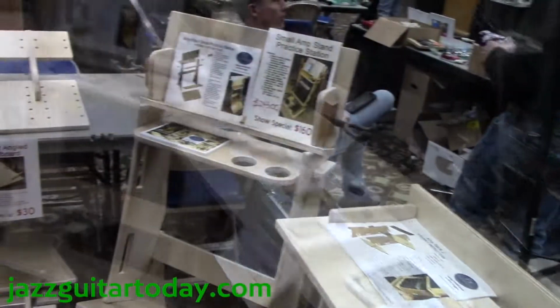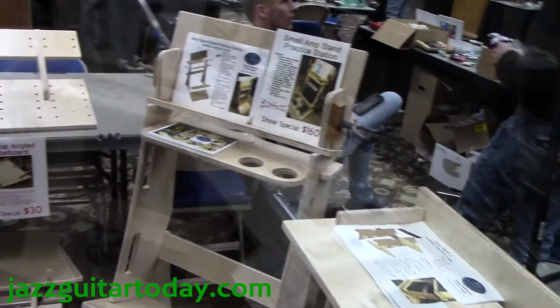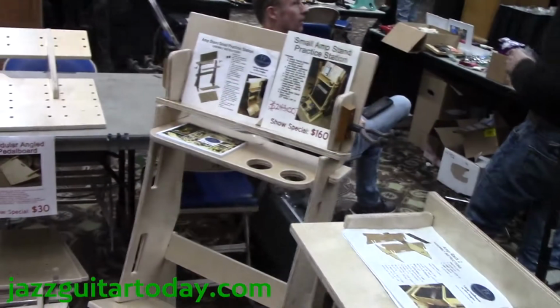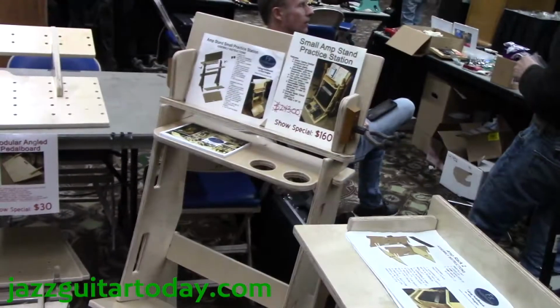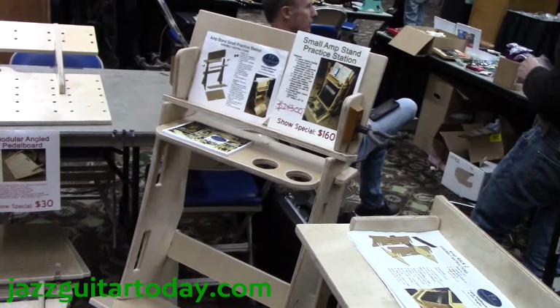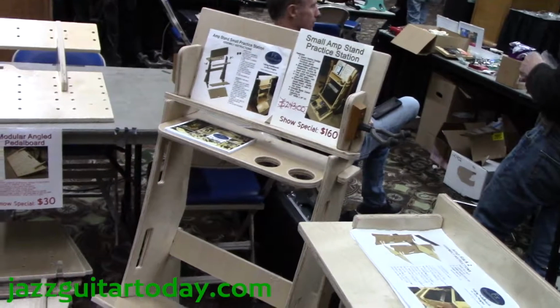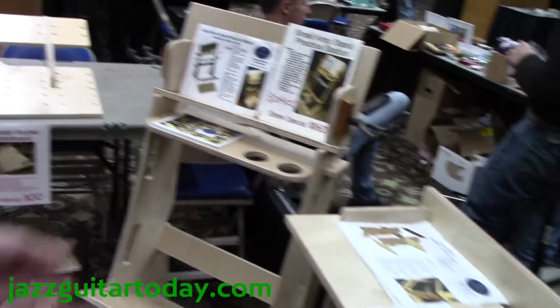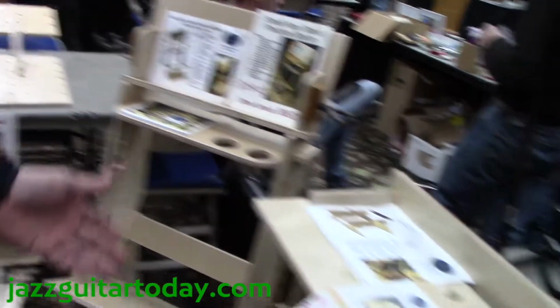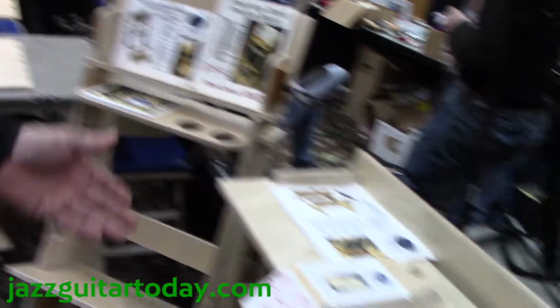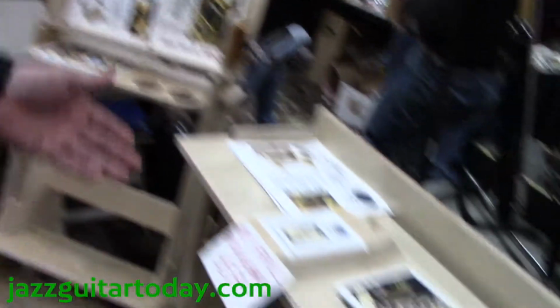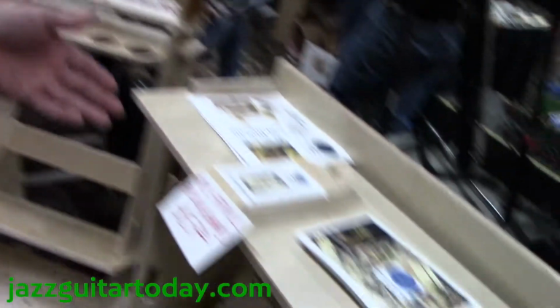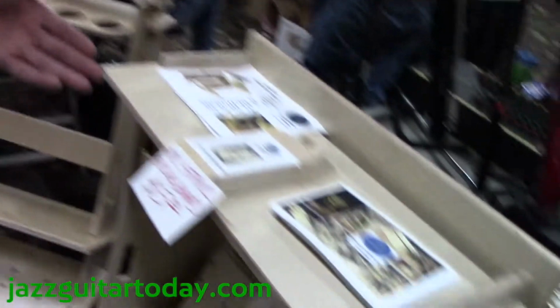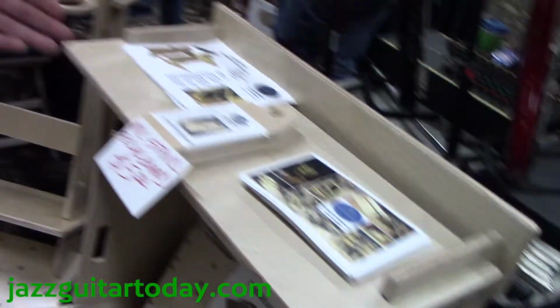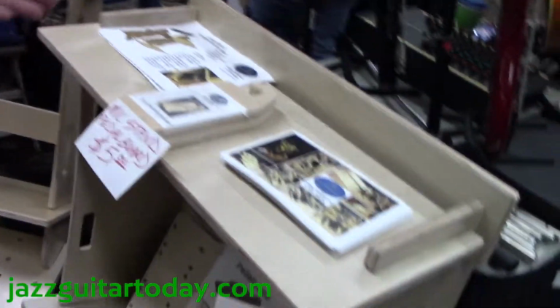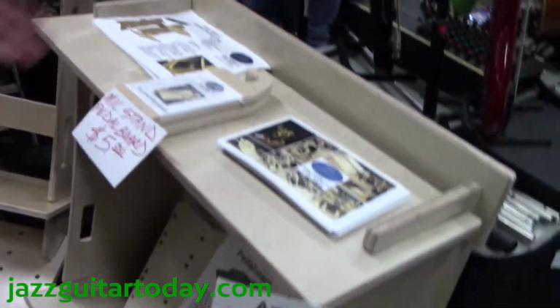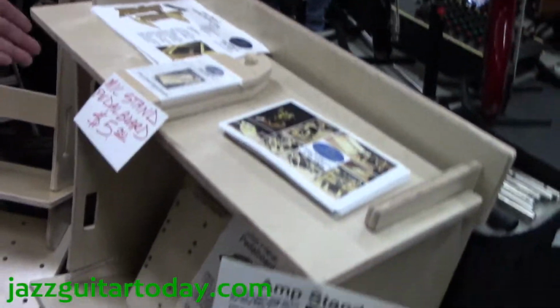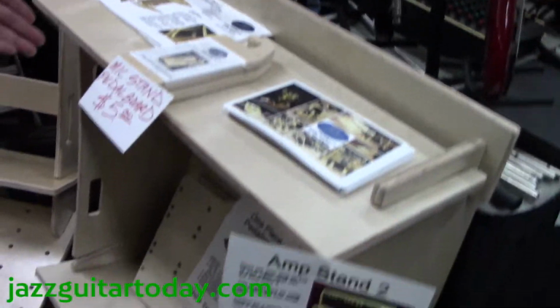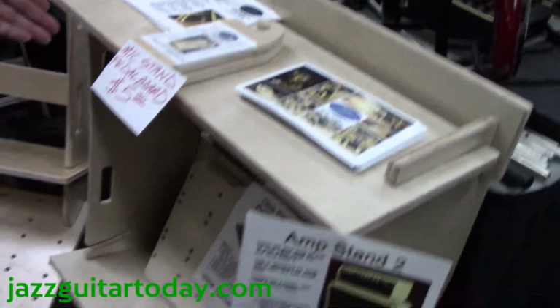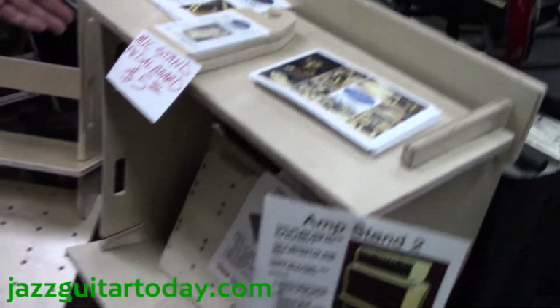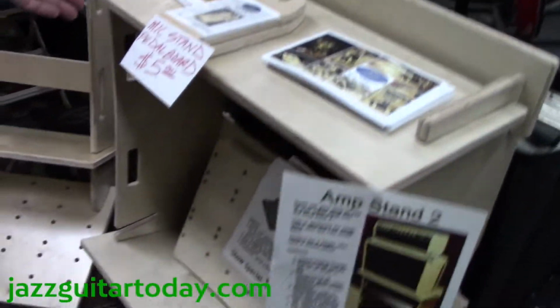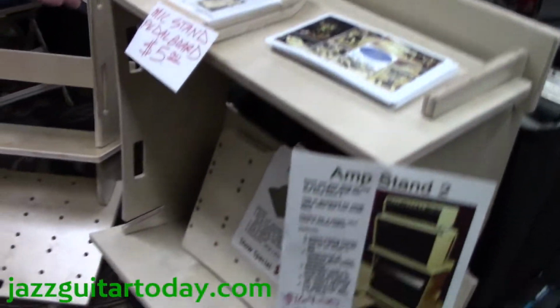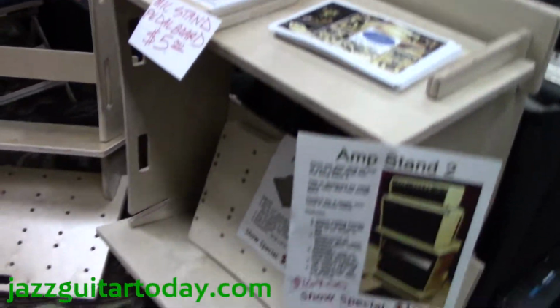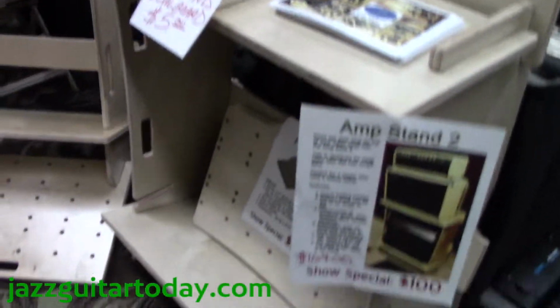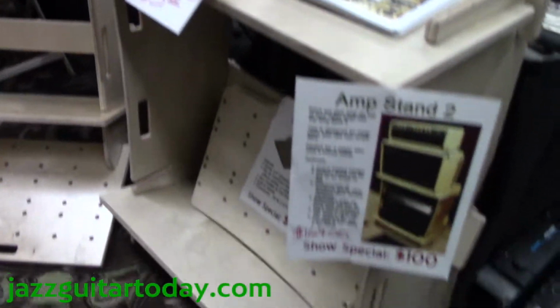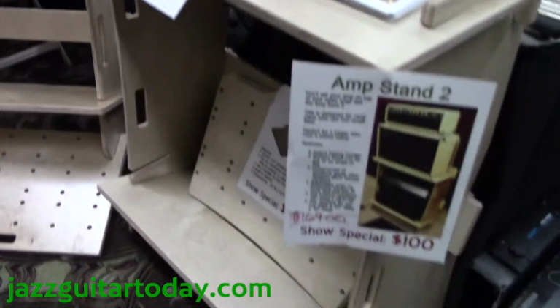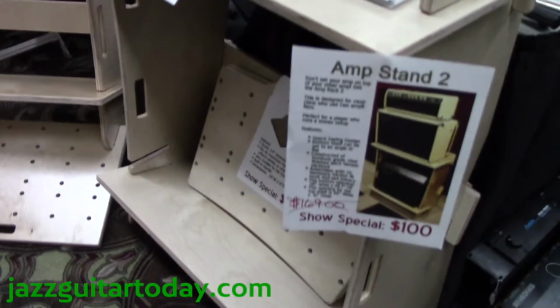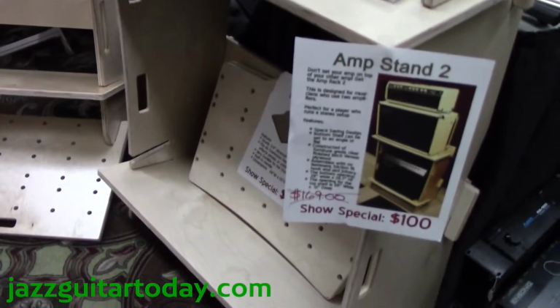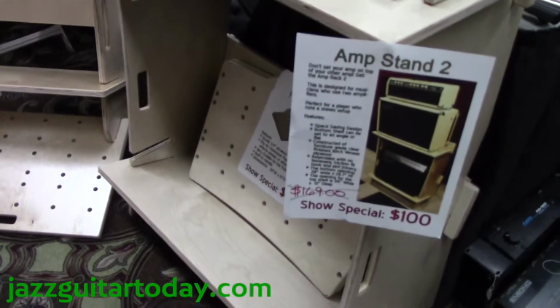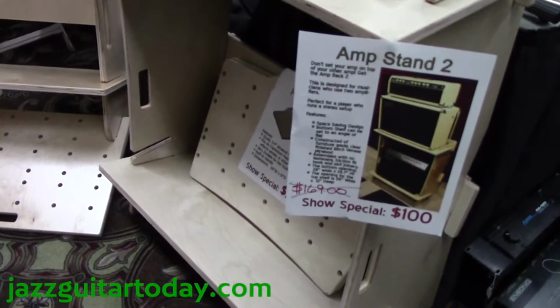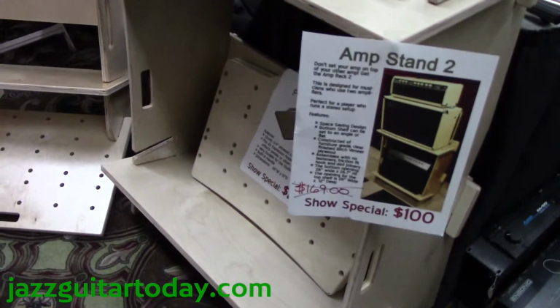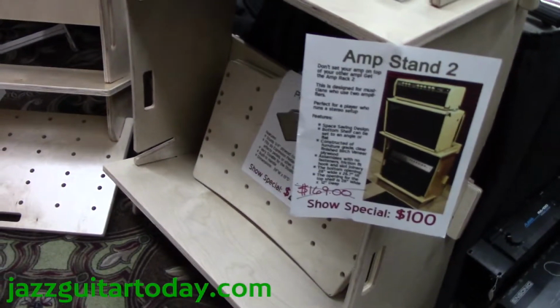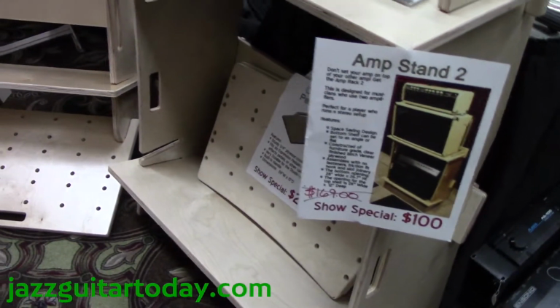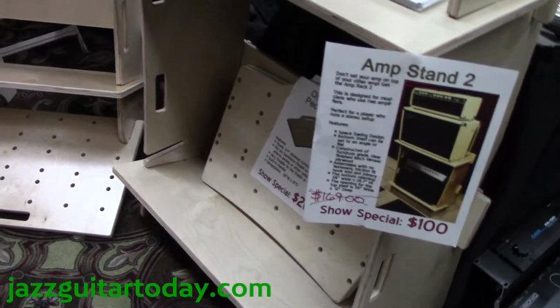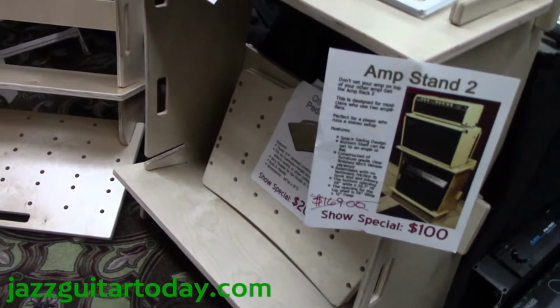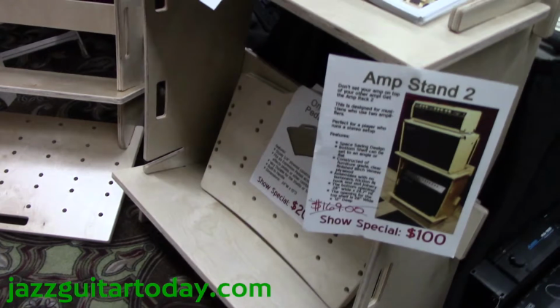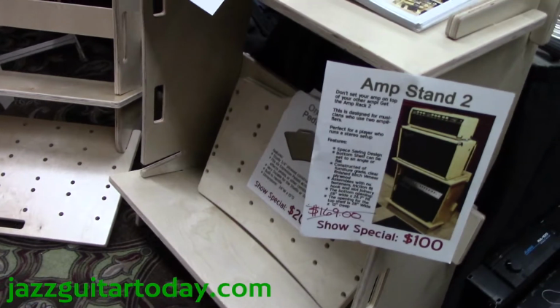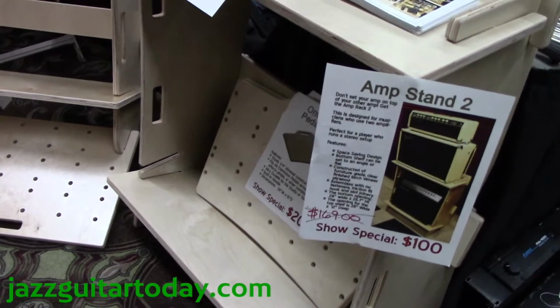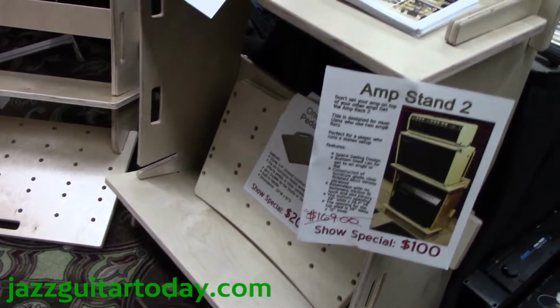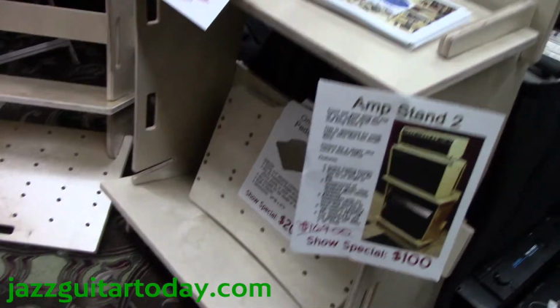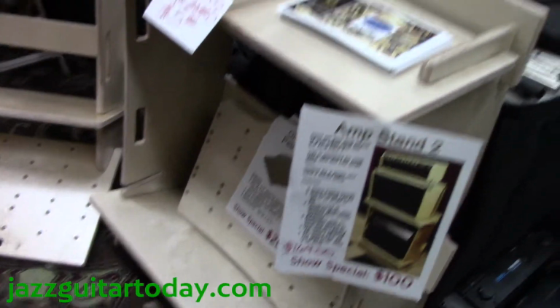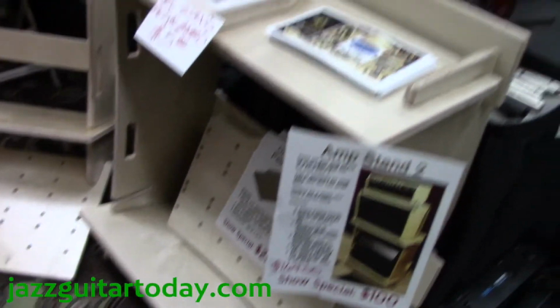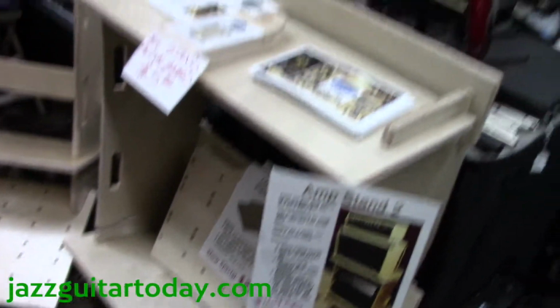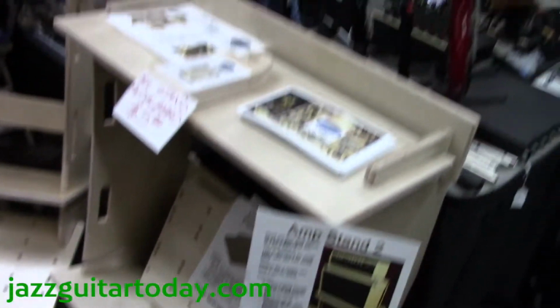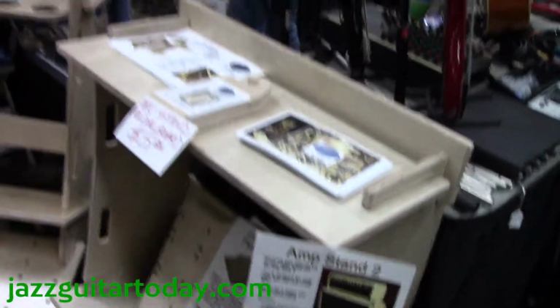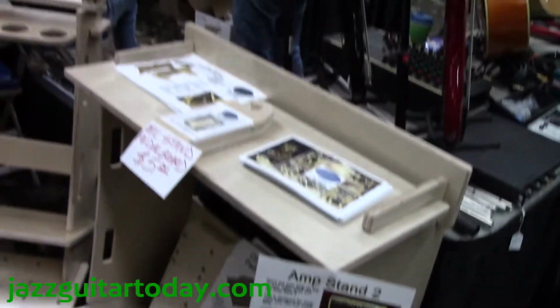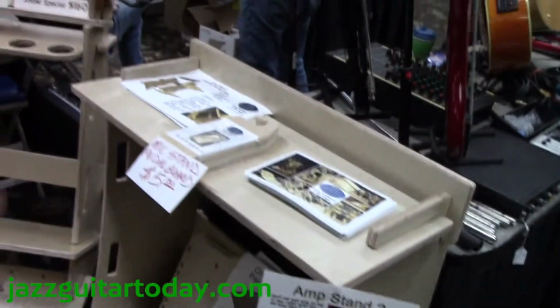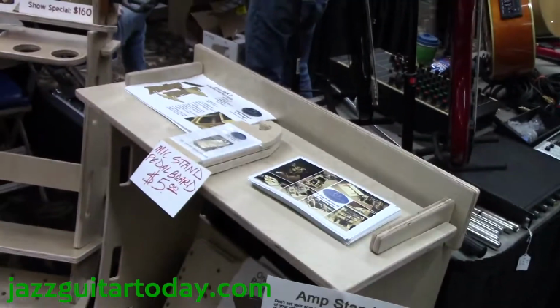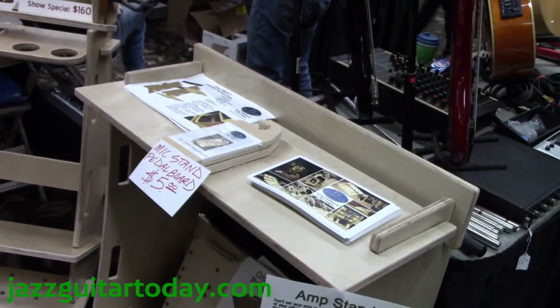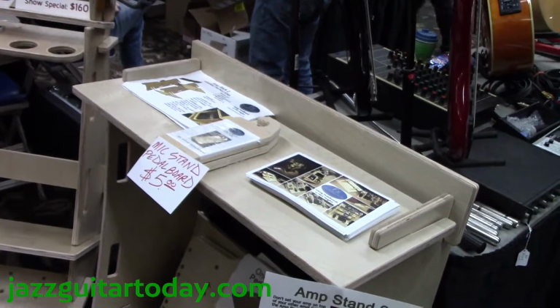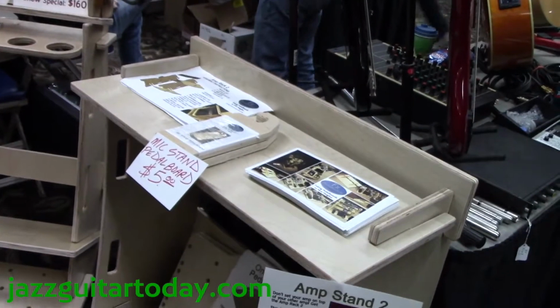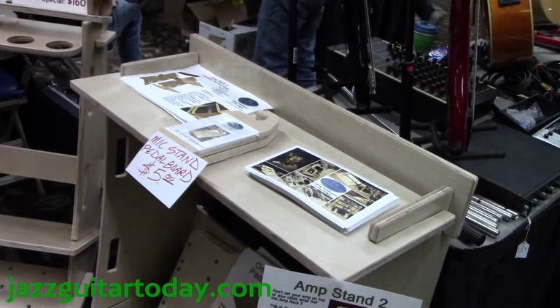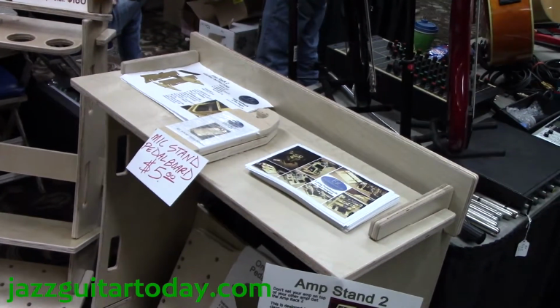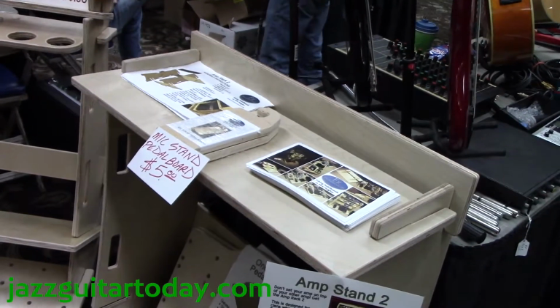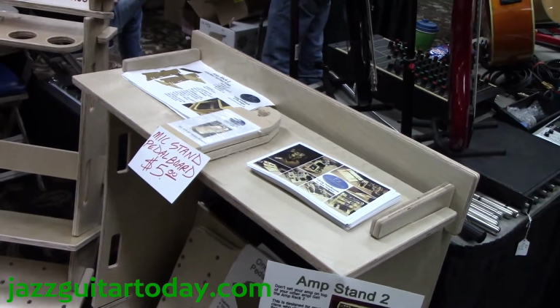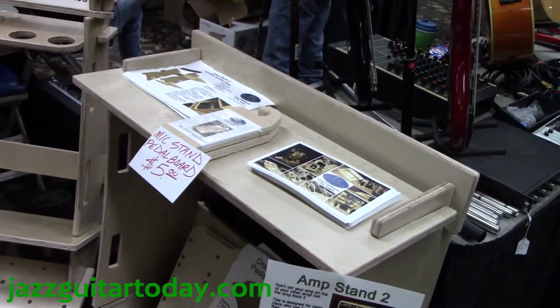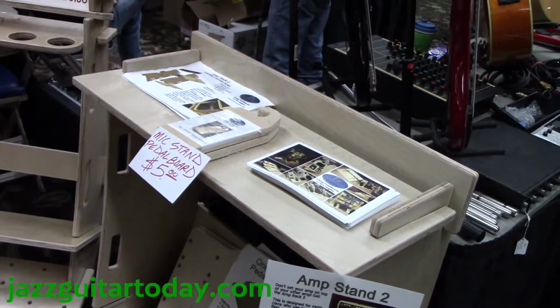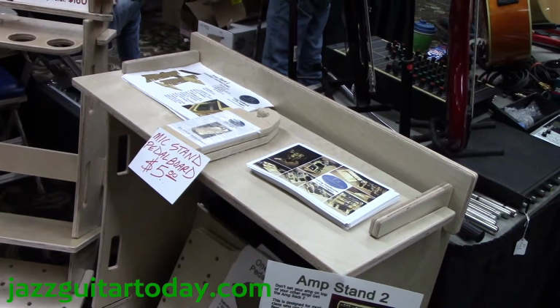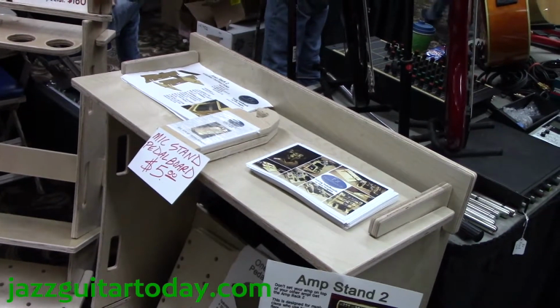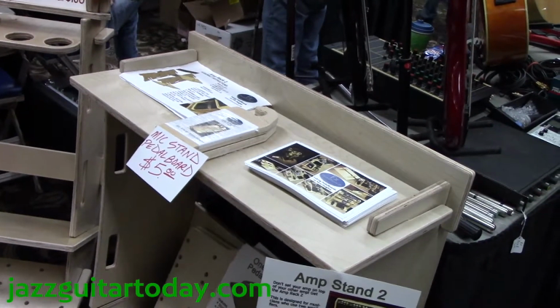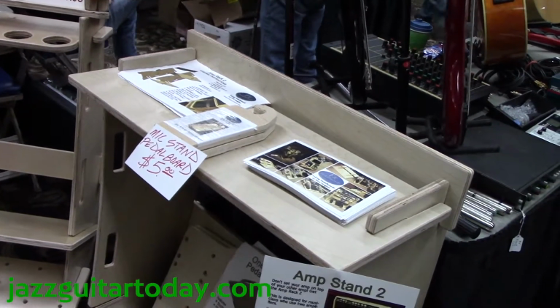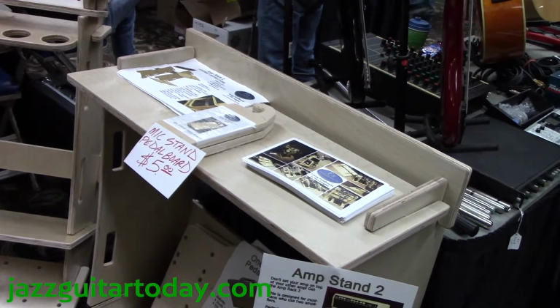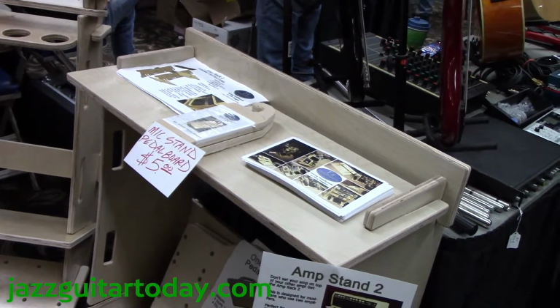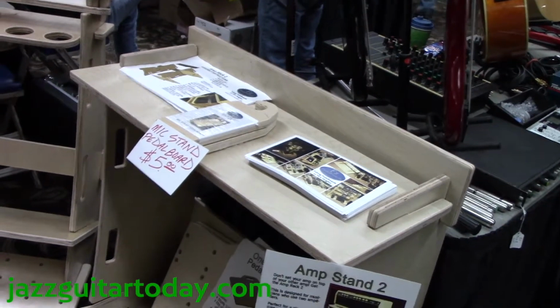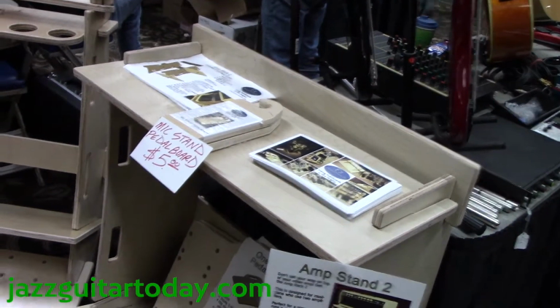Here we have the Amp Stand 2, which holds 2 amps so you don't have to stack your amps on top of each other.